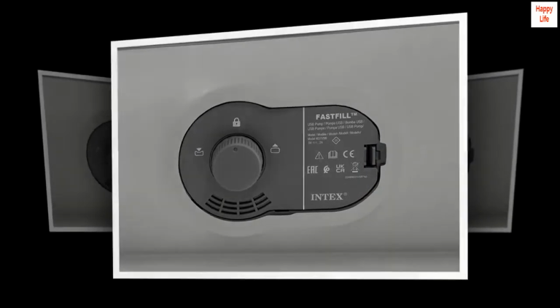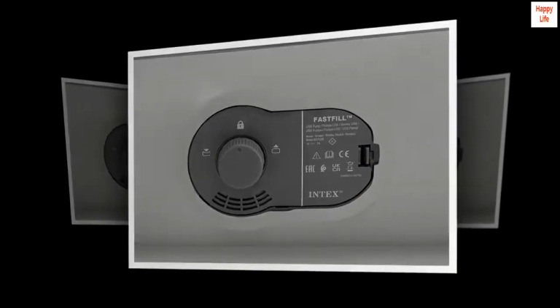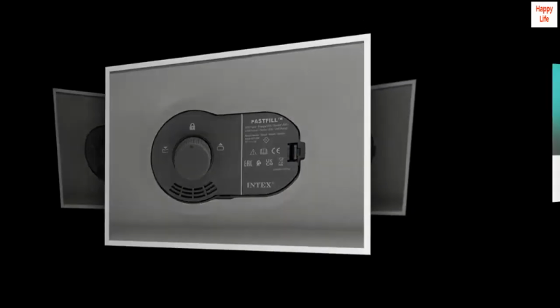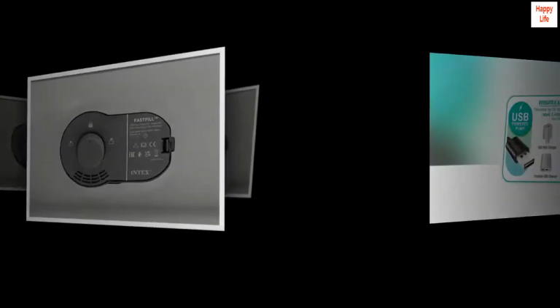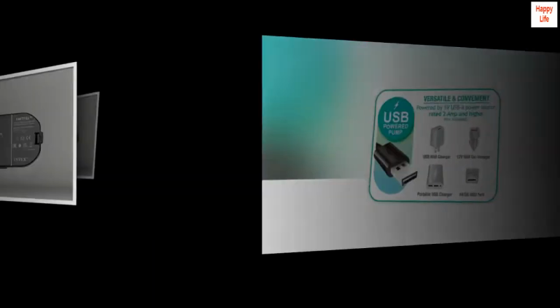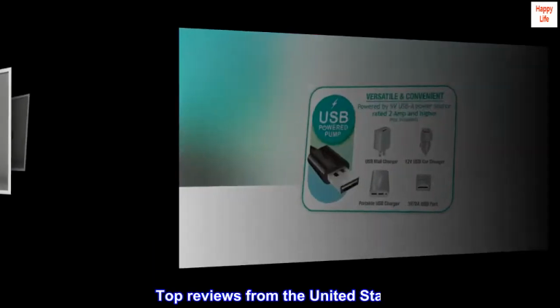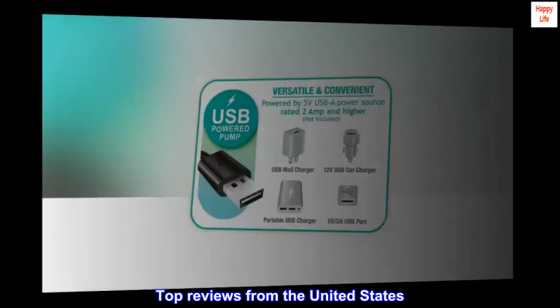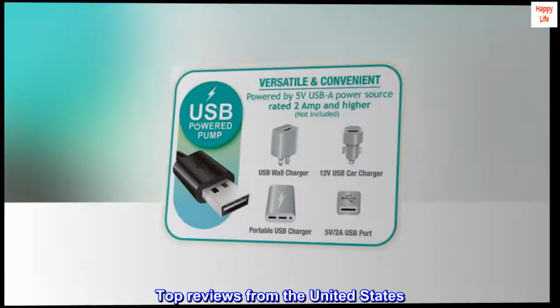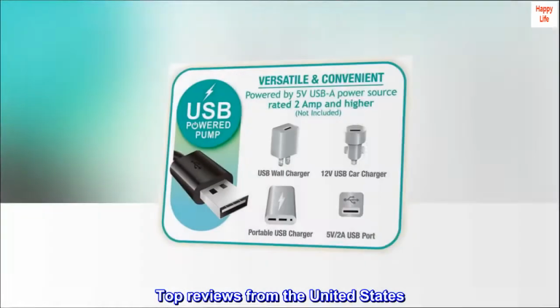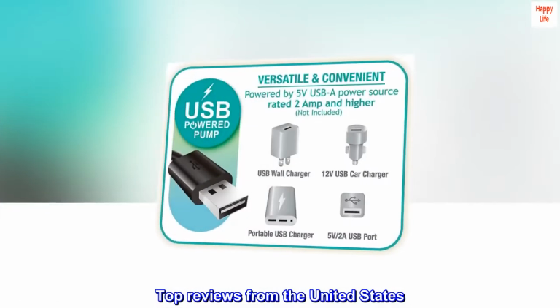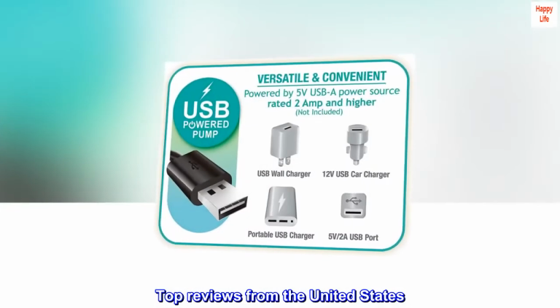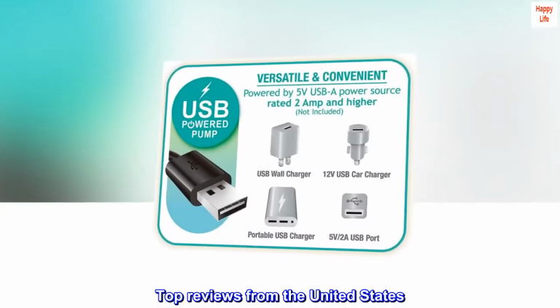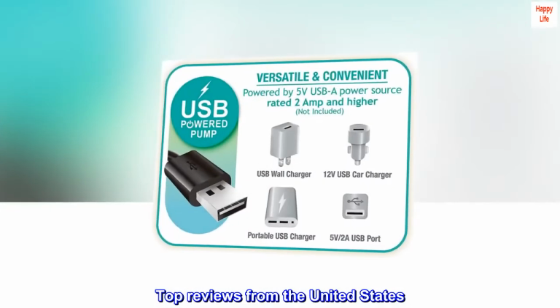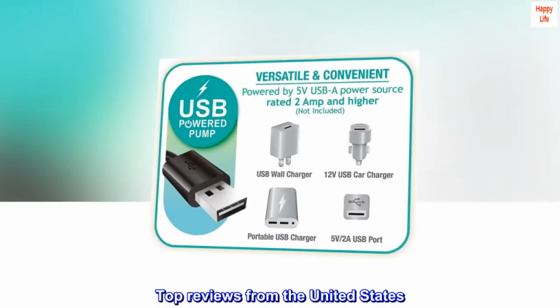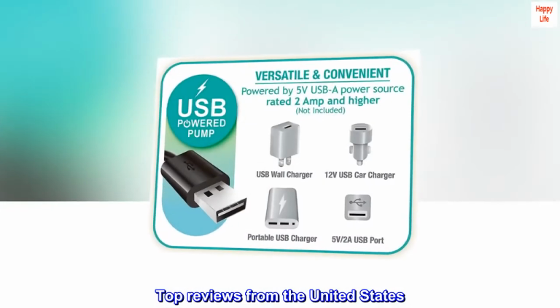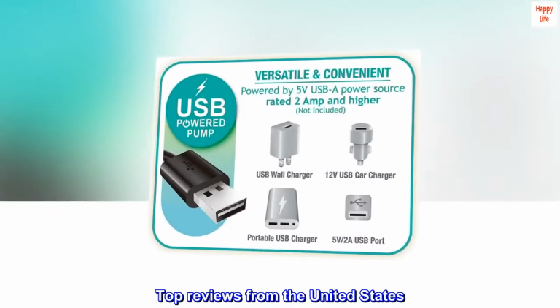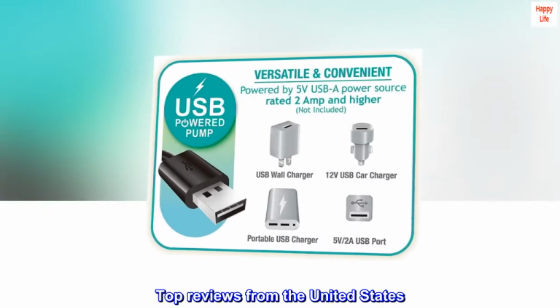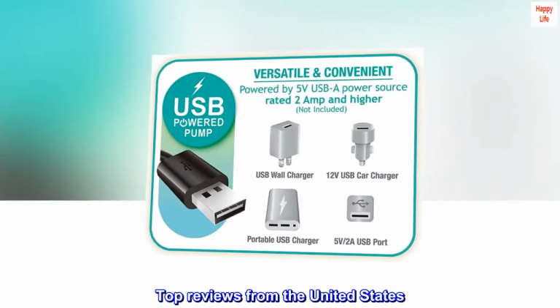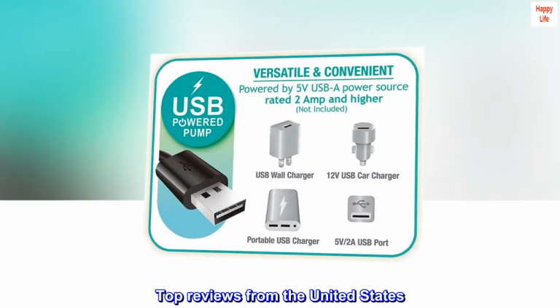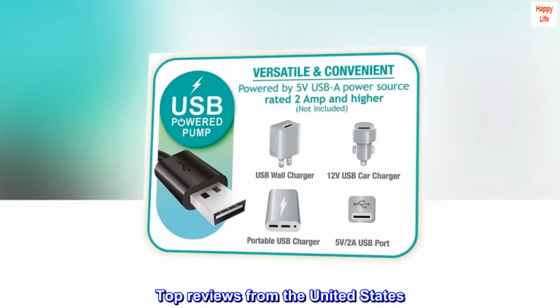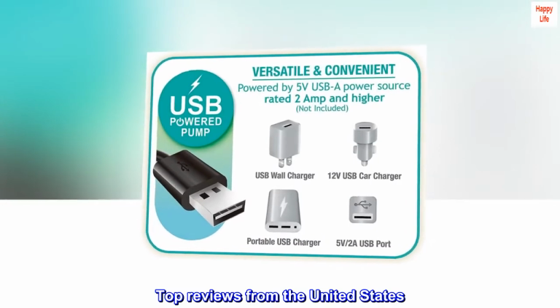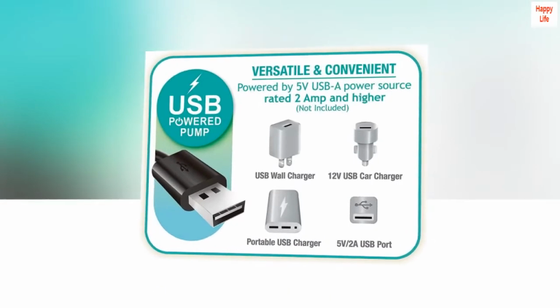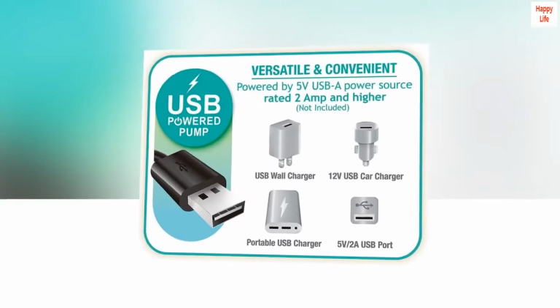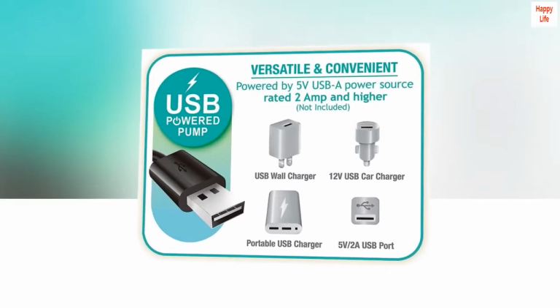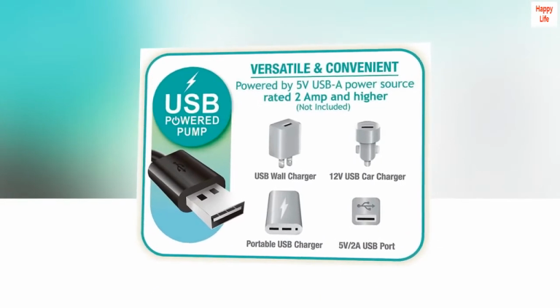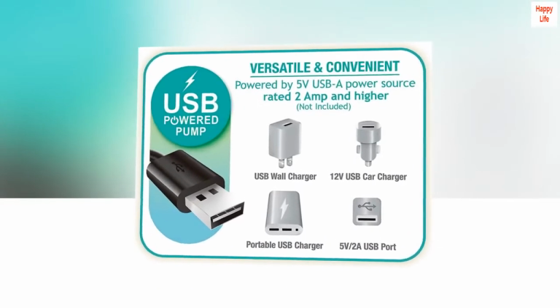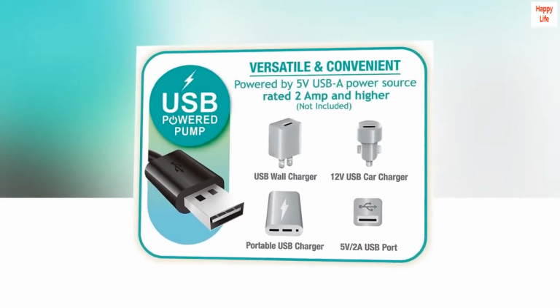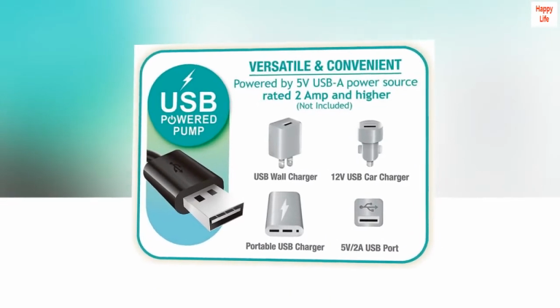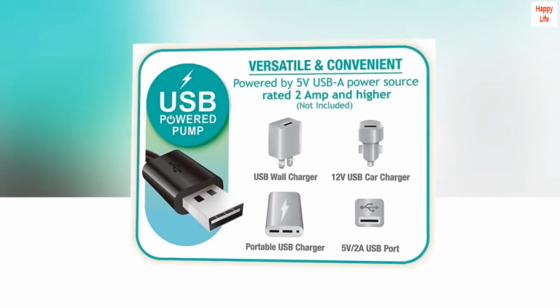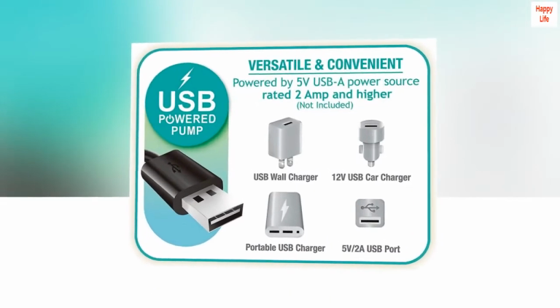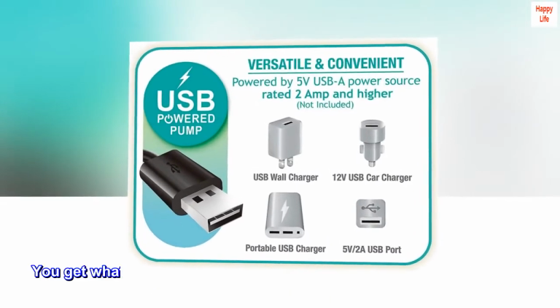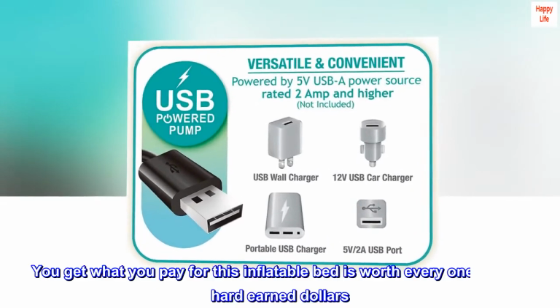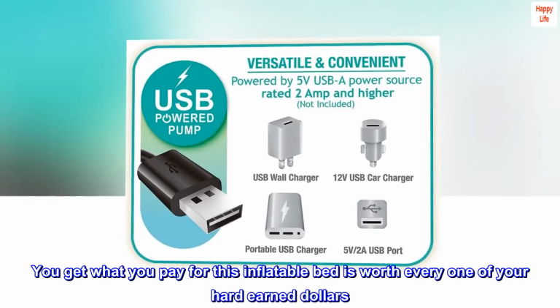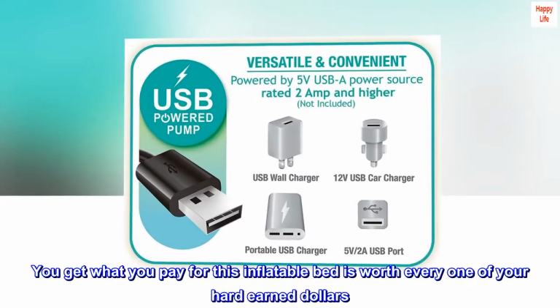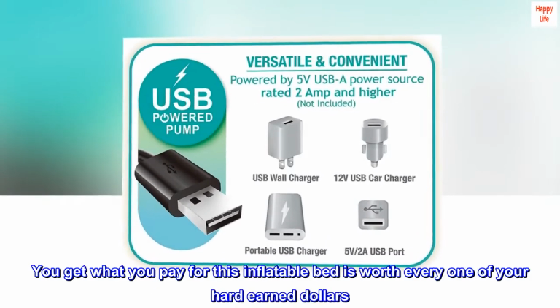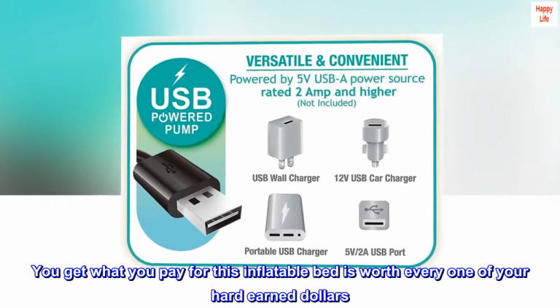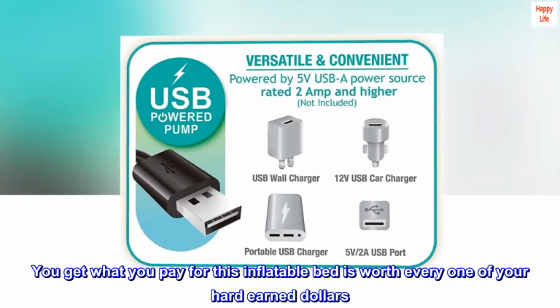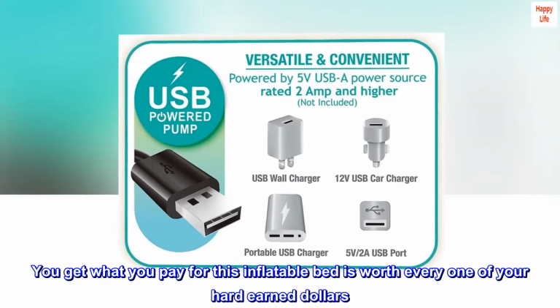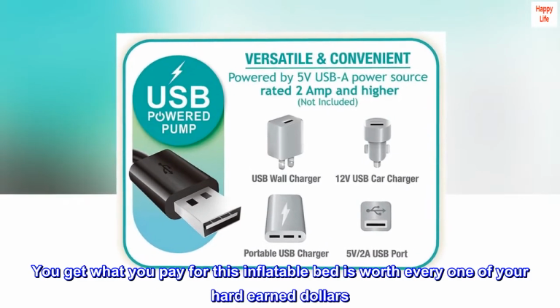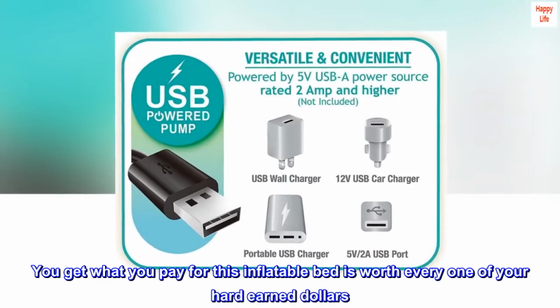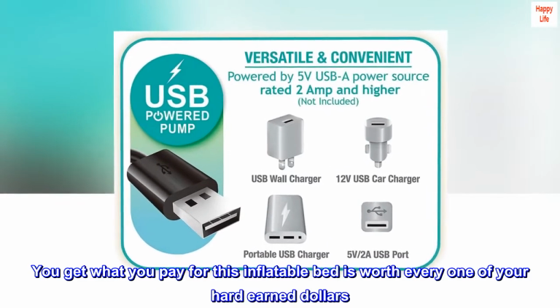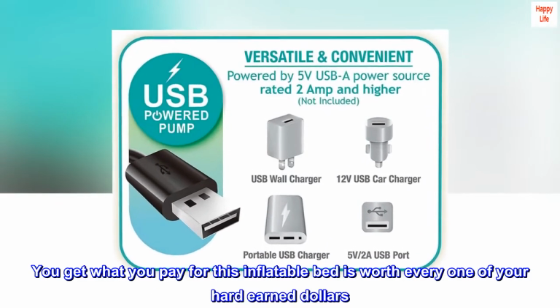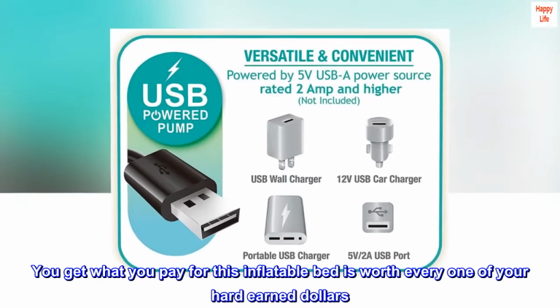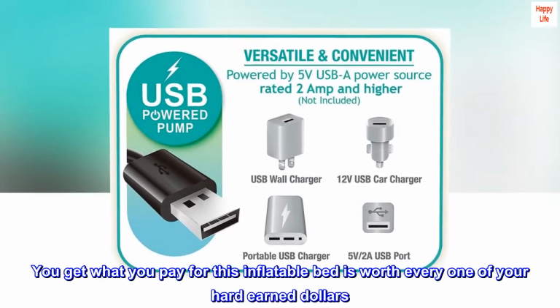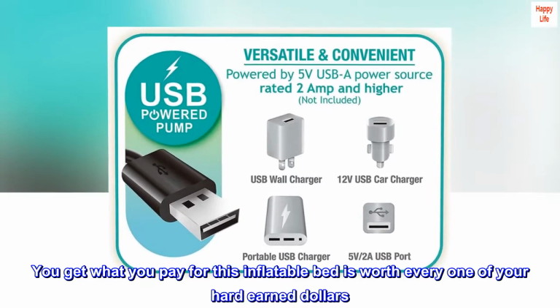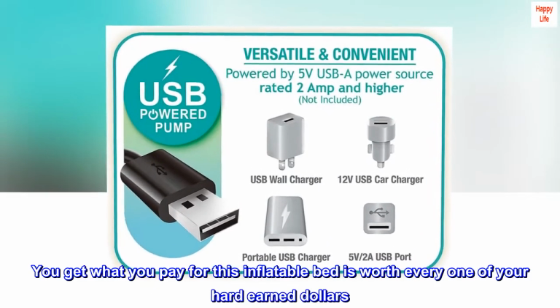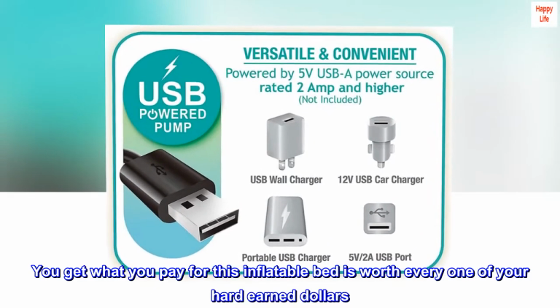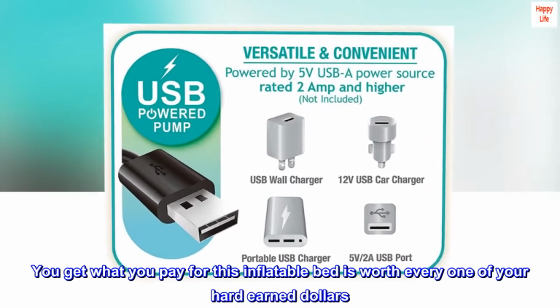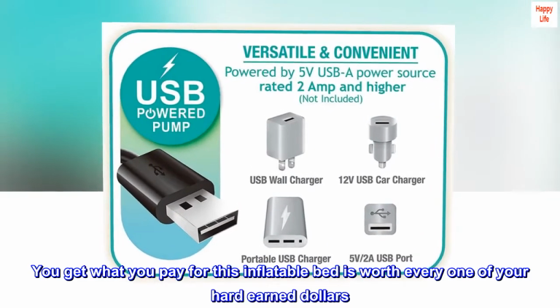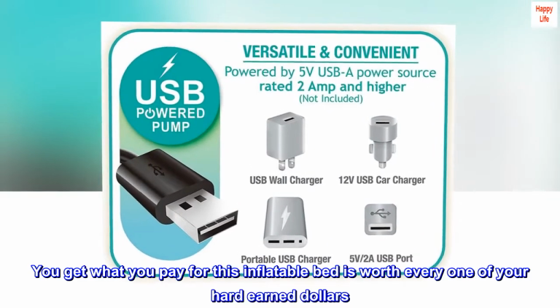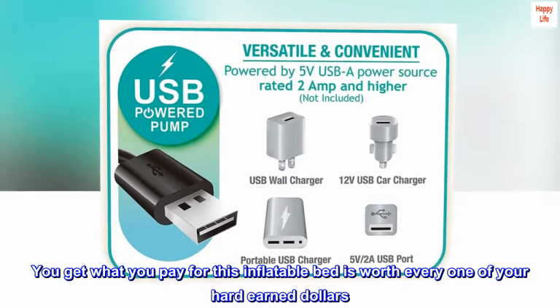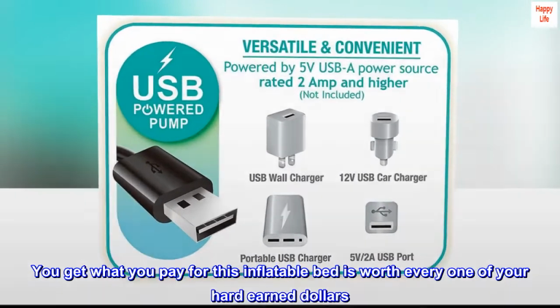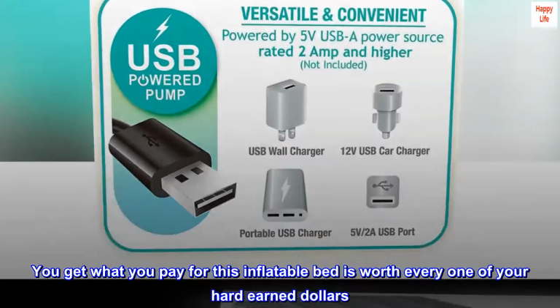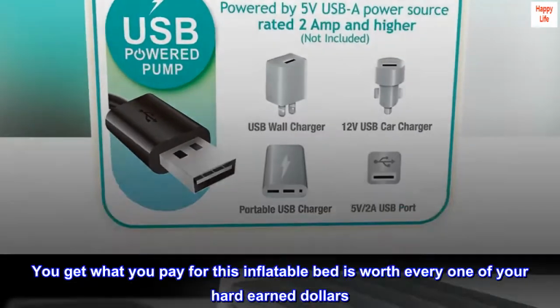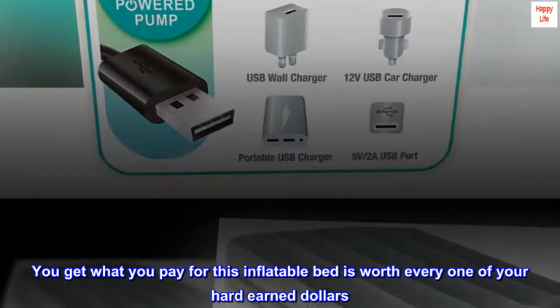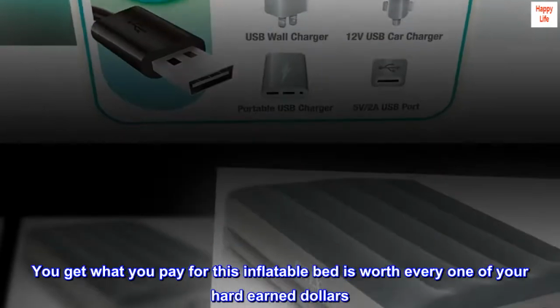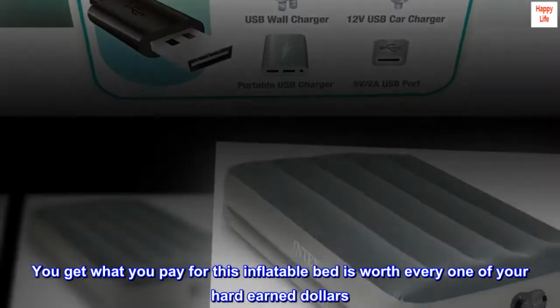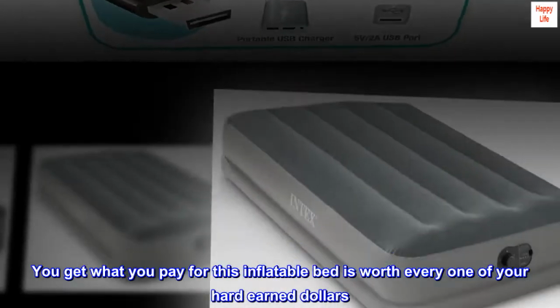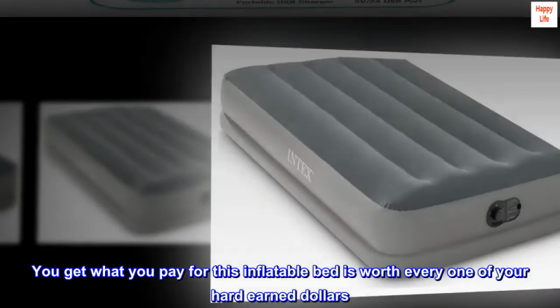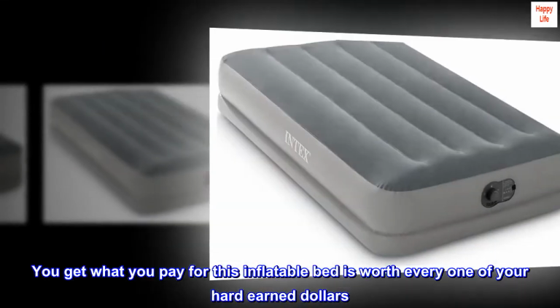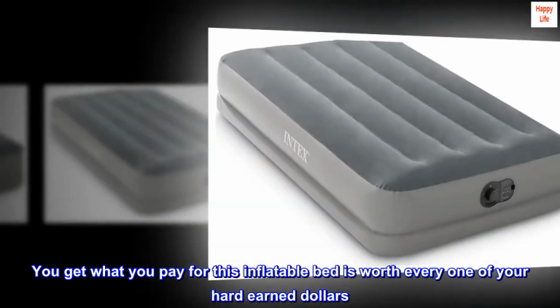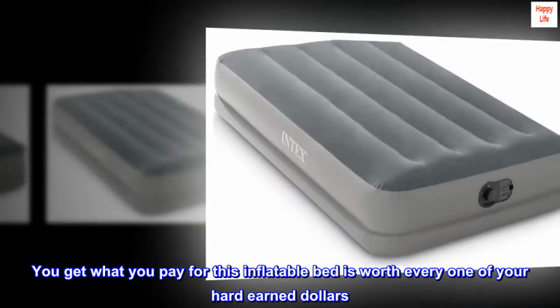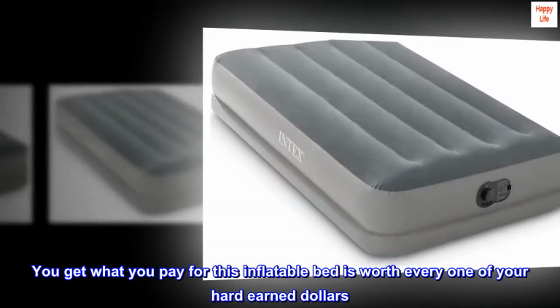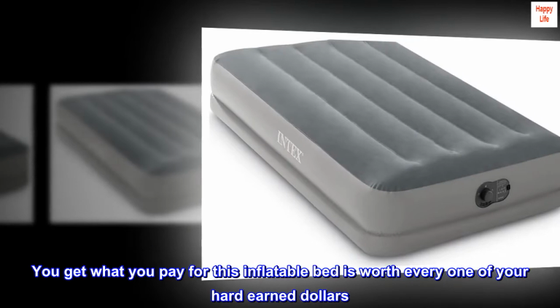Top reviews from the United States. You get what you pay for — this inflatable bed is worth every one of your hard-earned dollars.